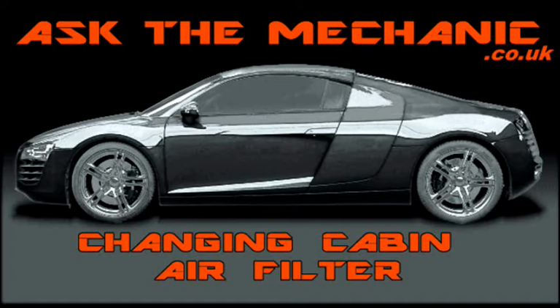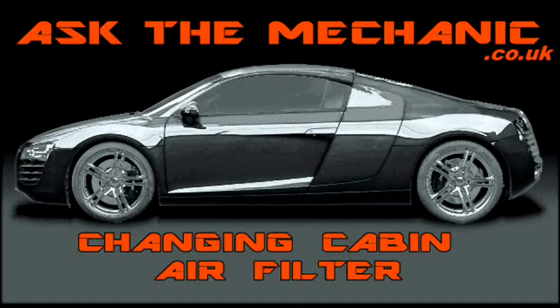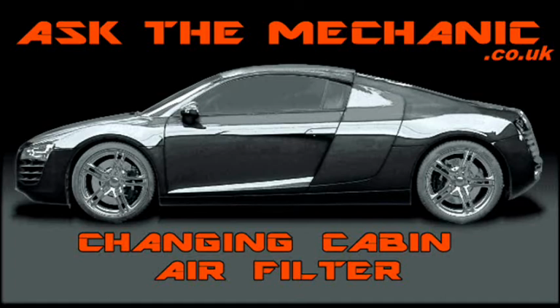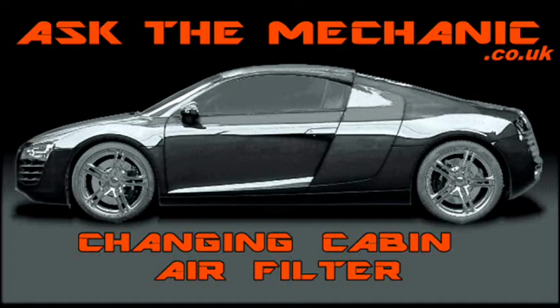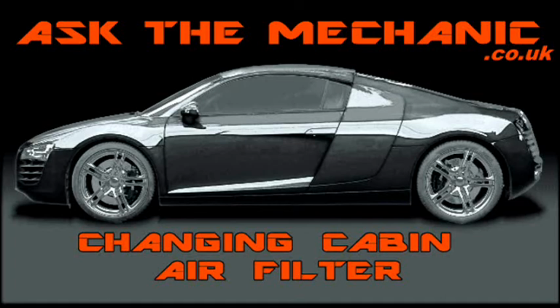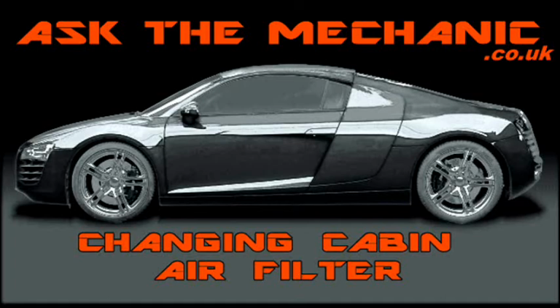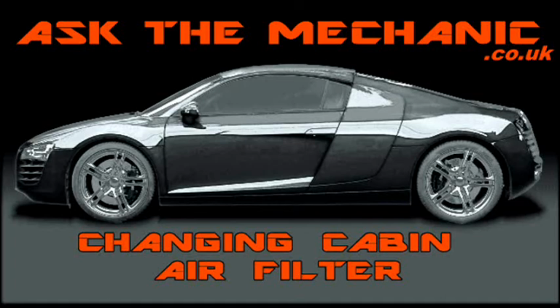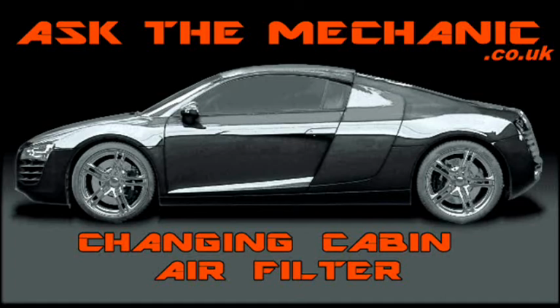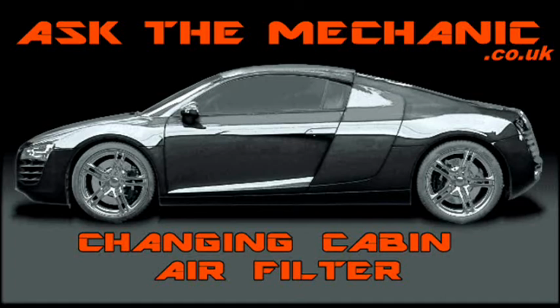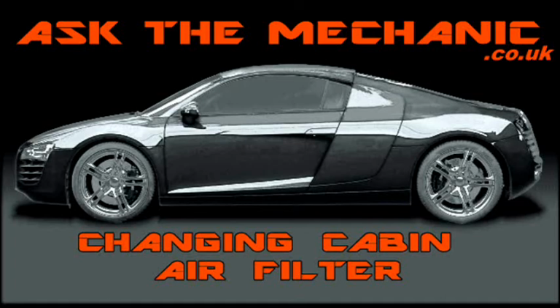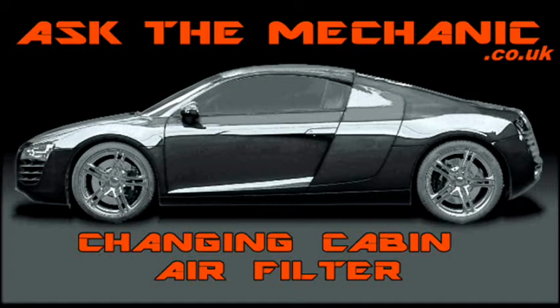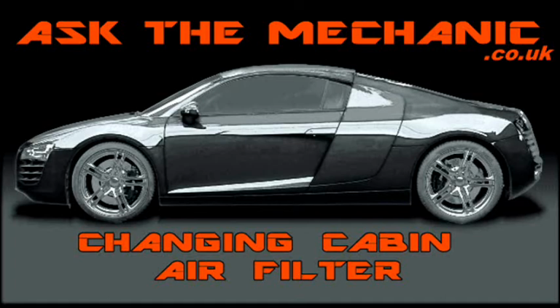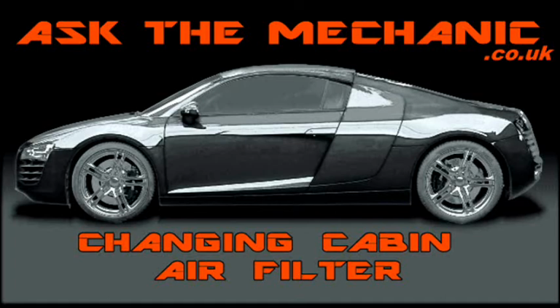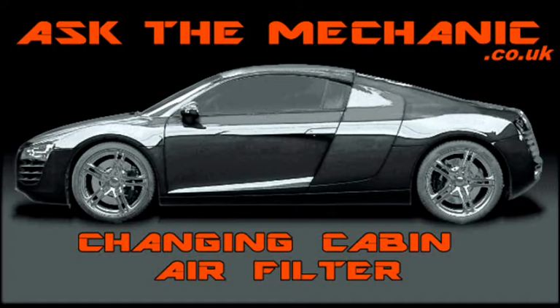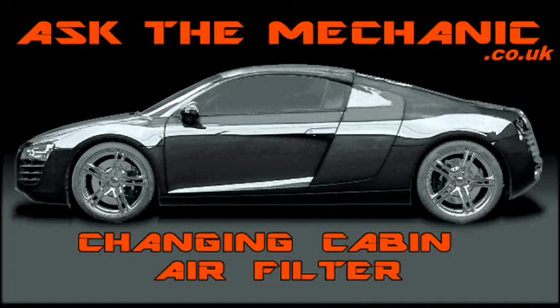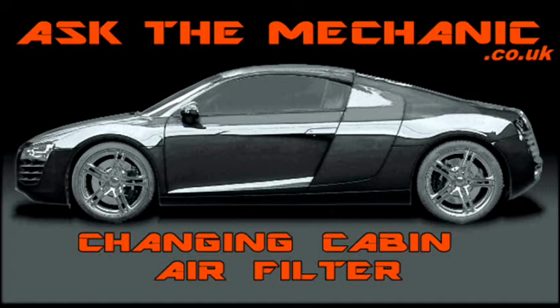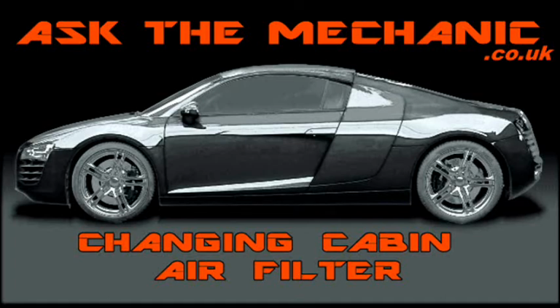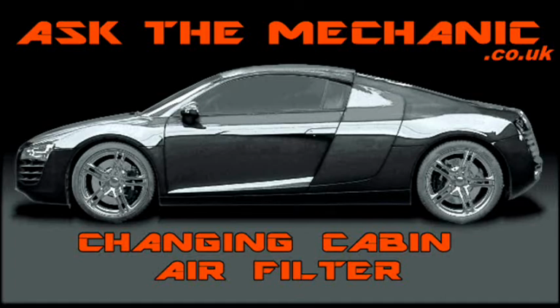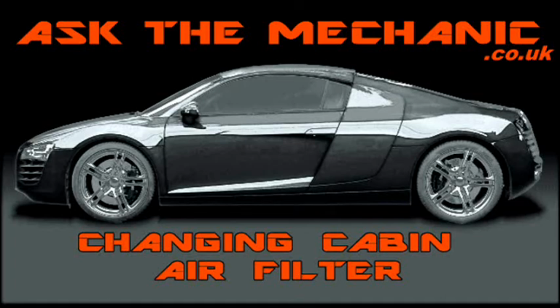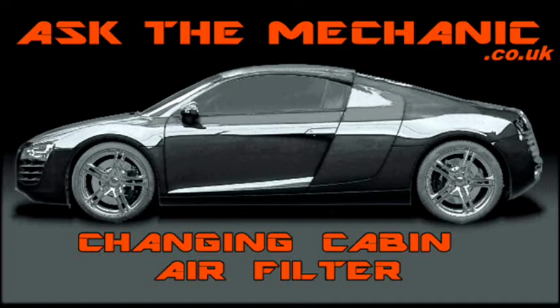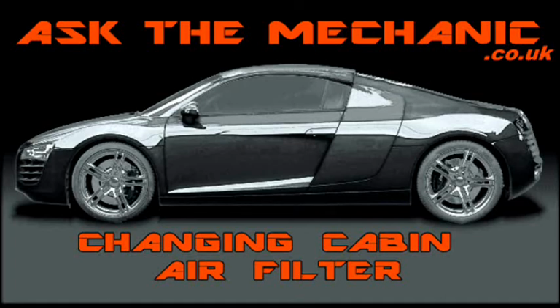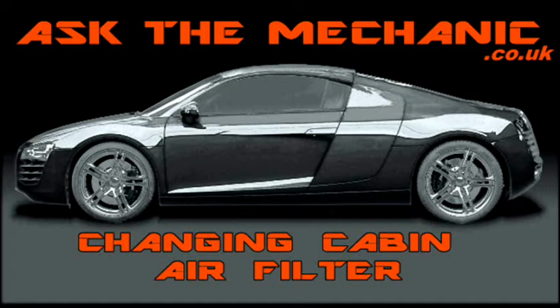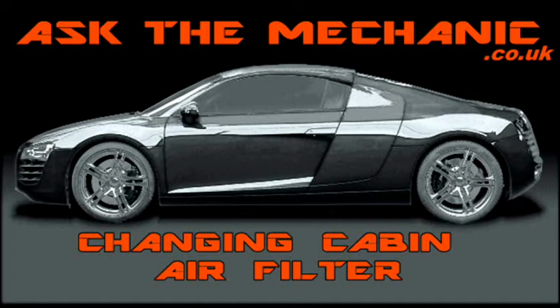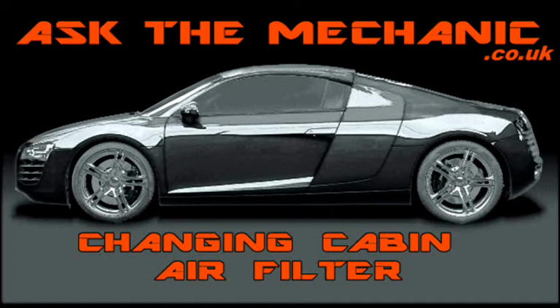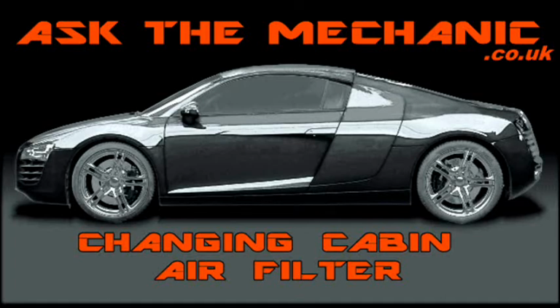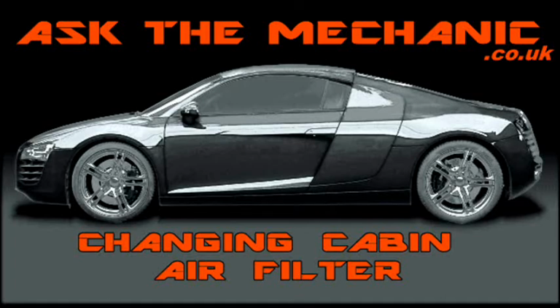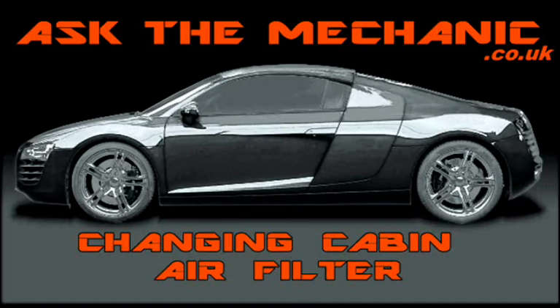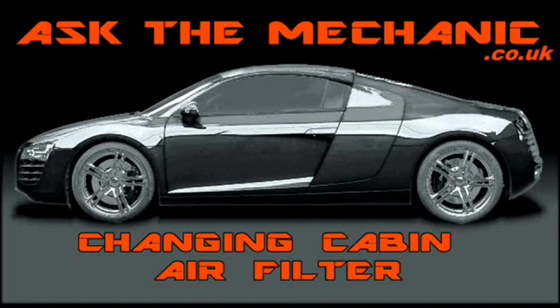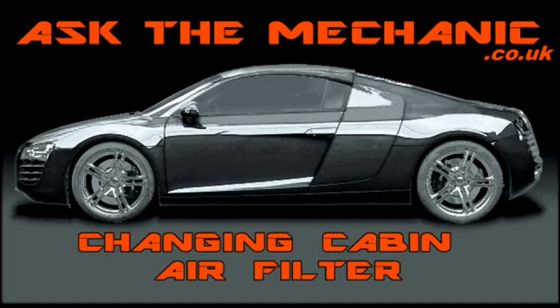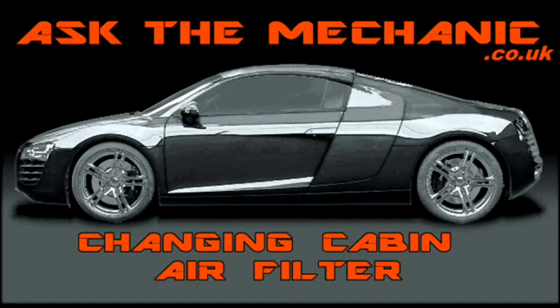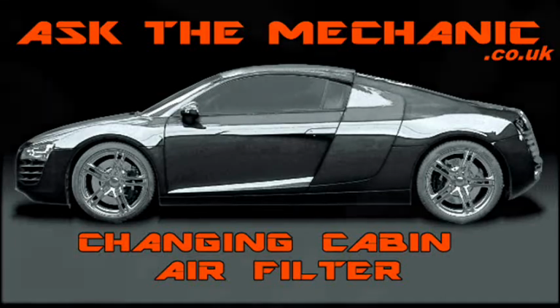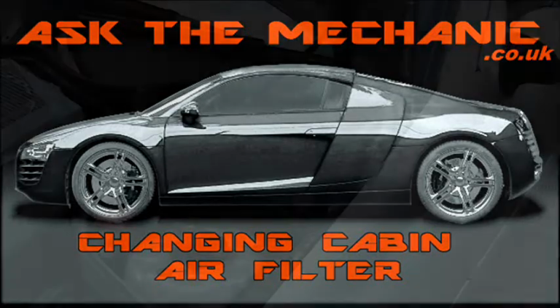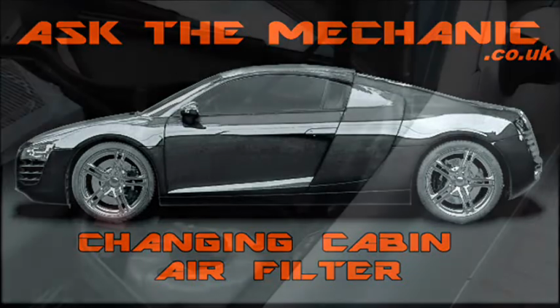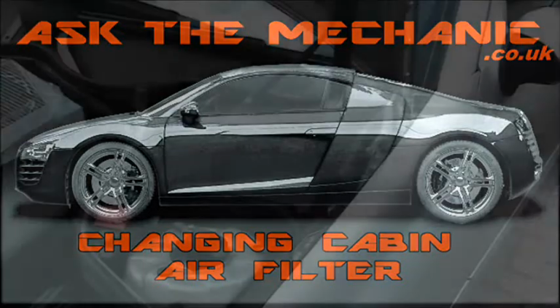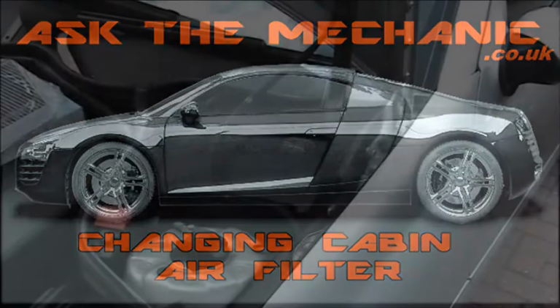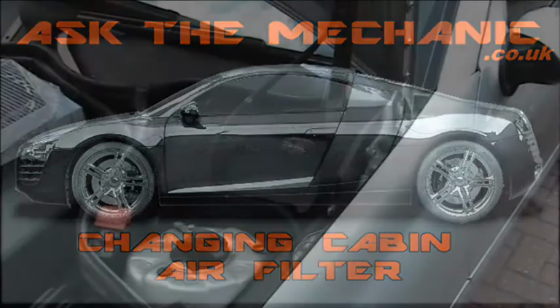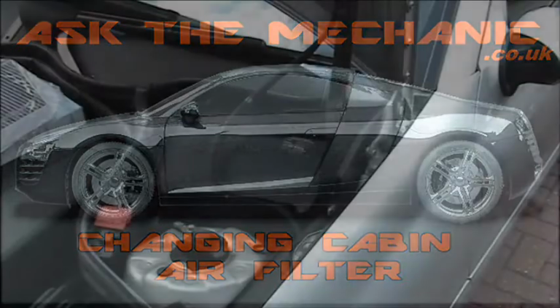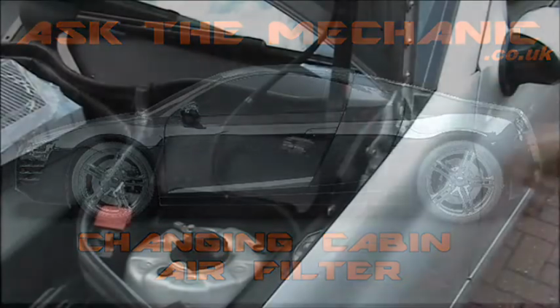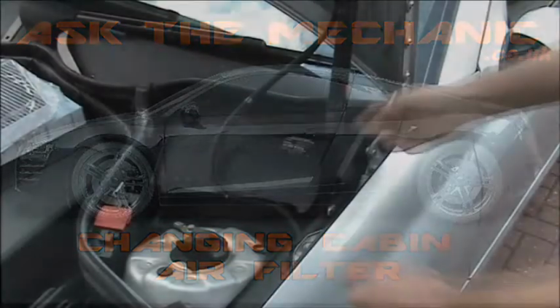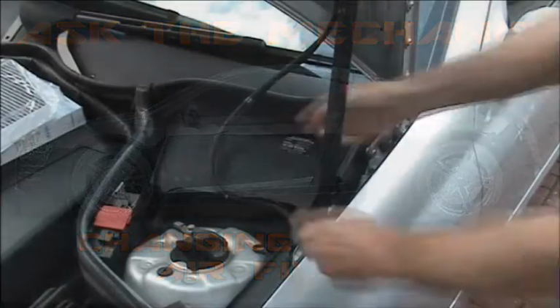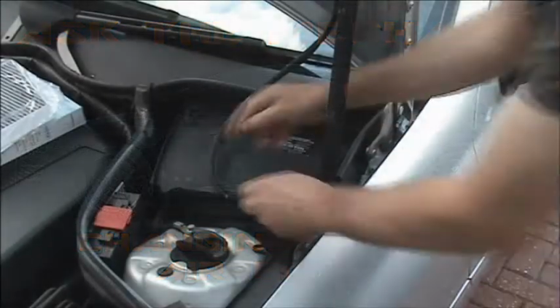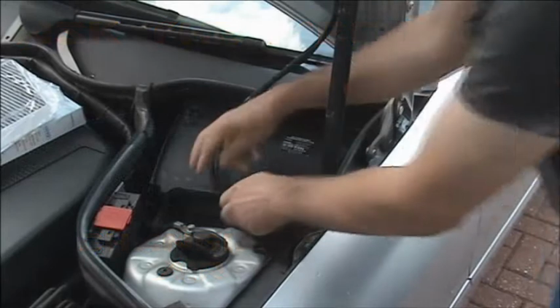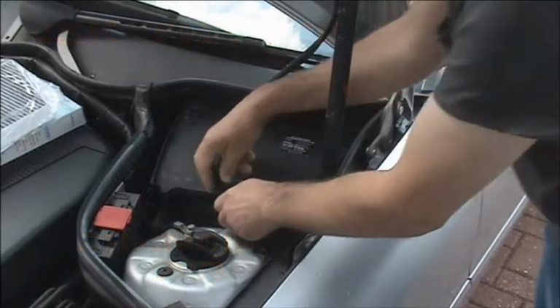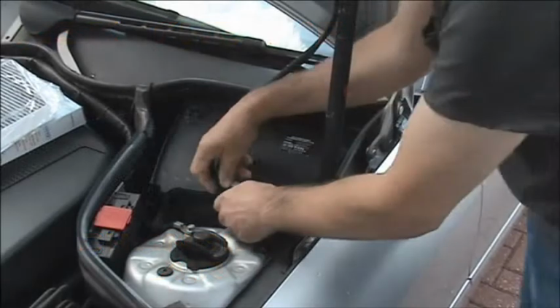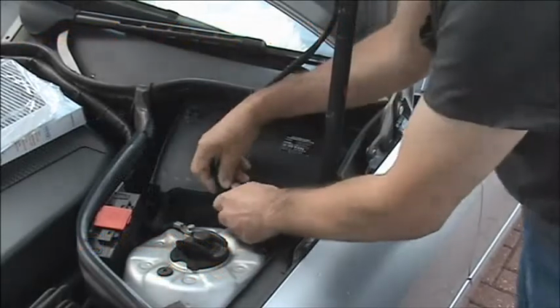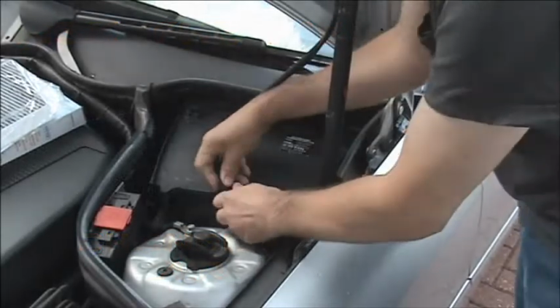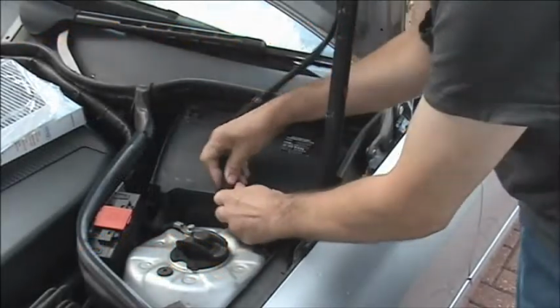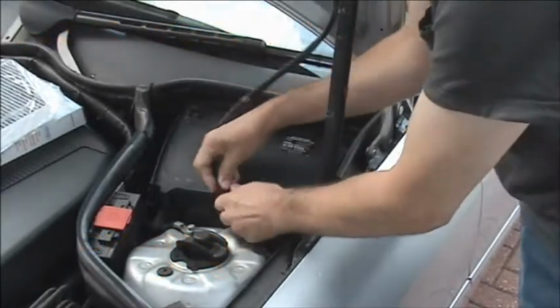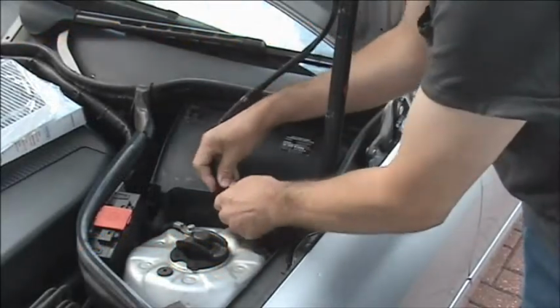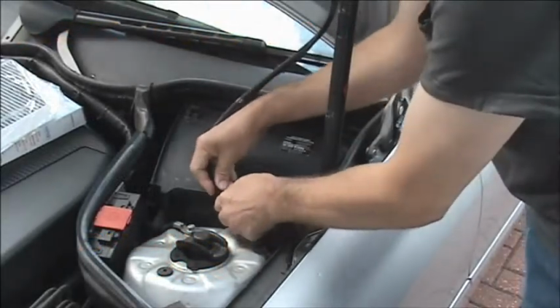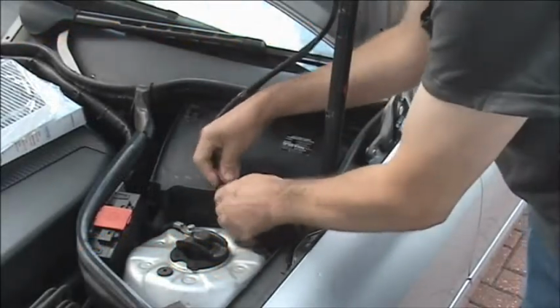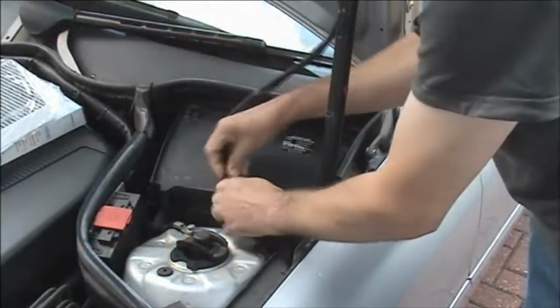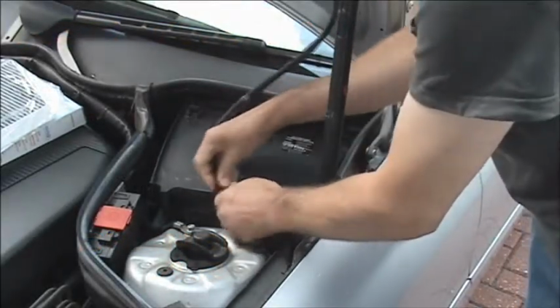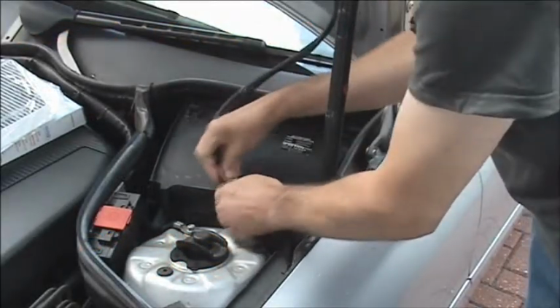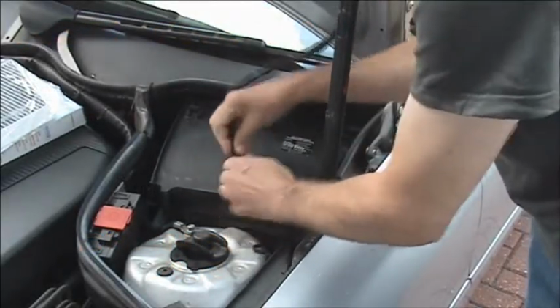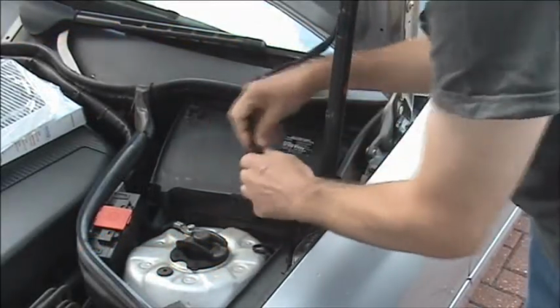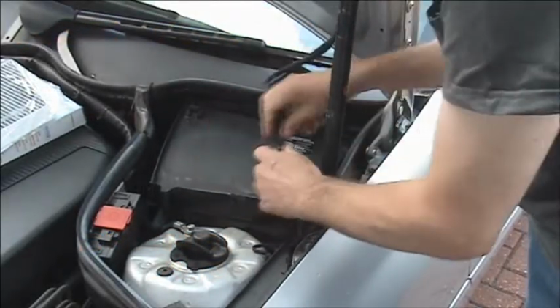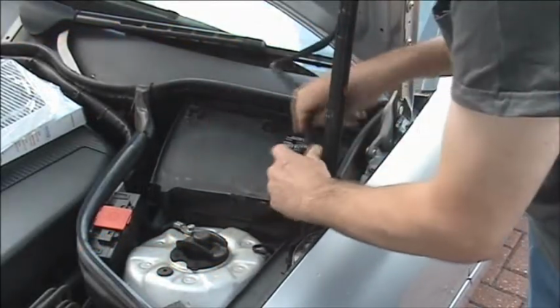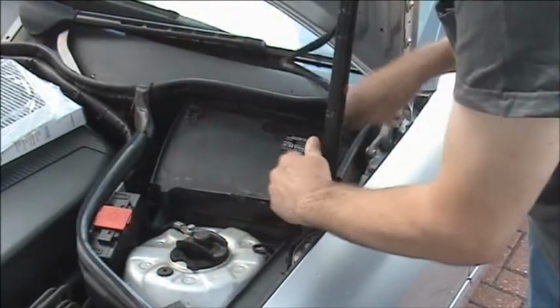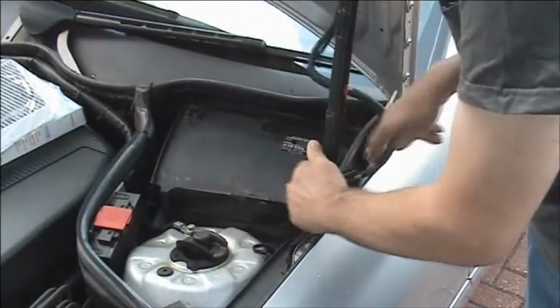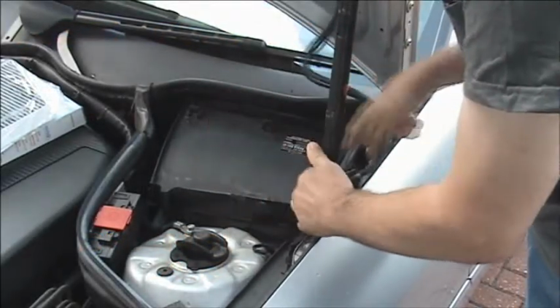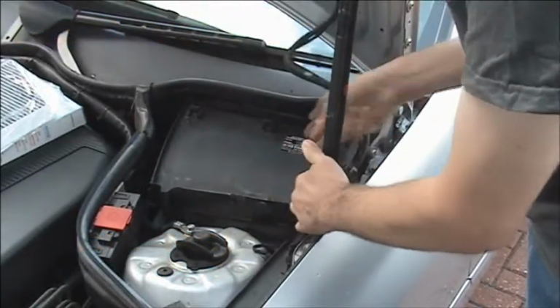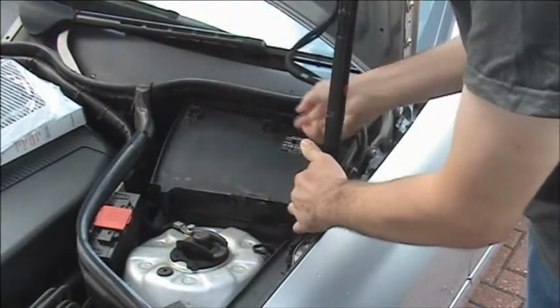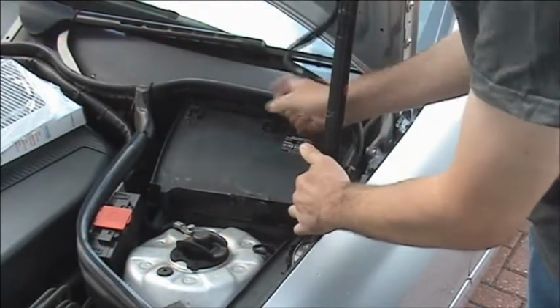We are going to show you how to change a cabin air filter. We have the filter to prevent pollutants entering the cabin.